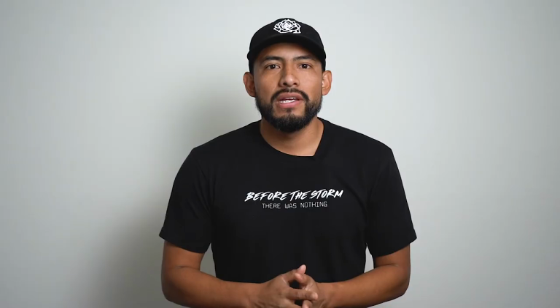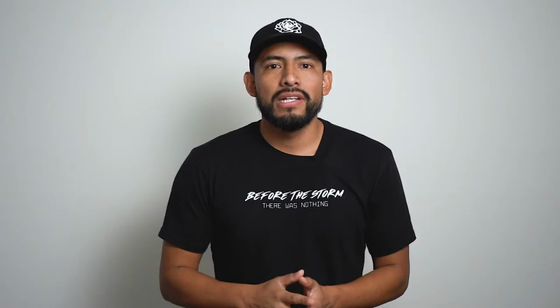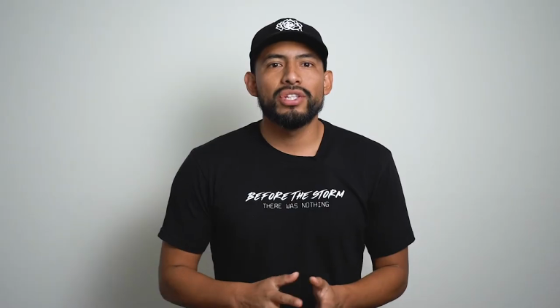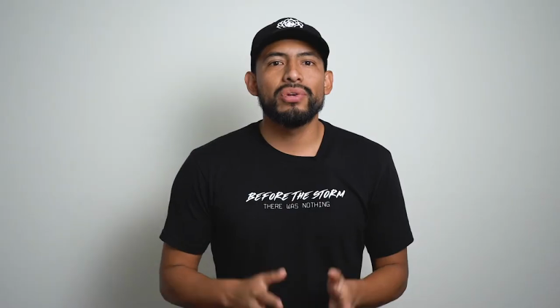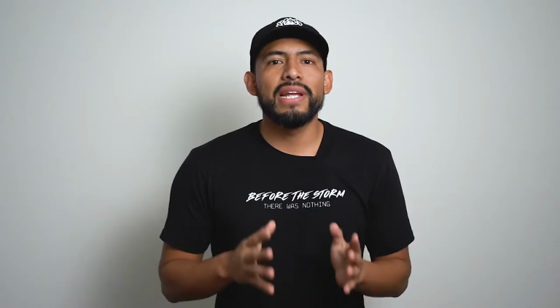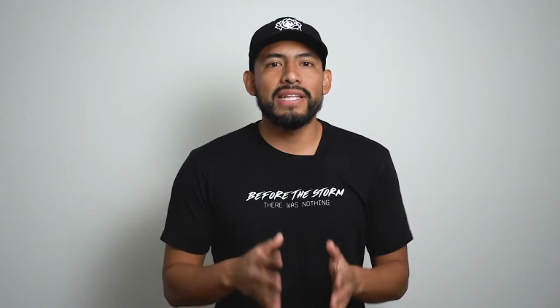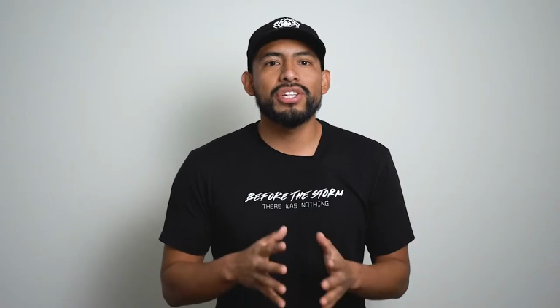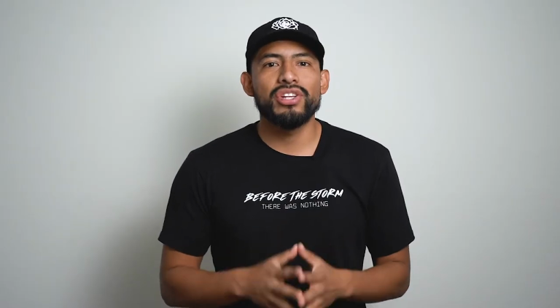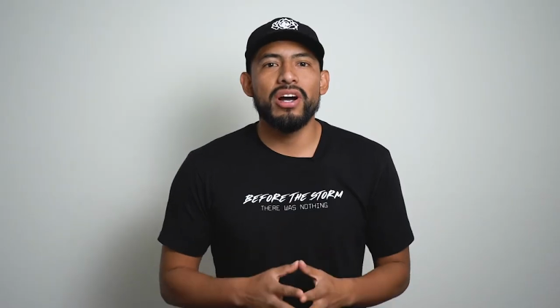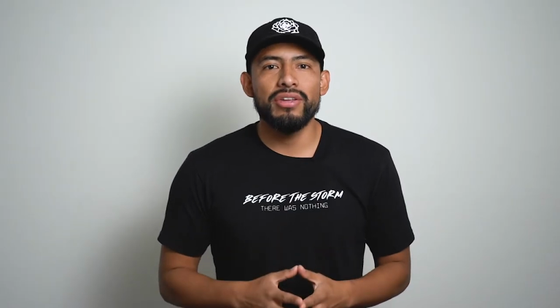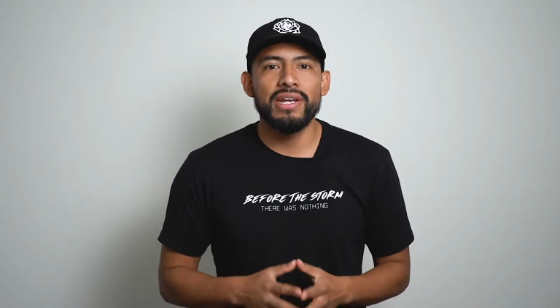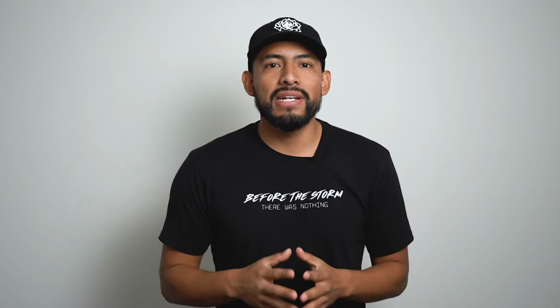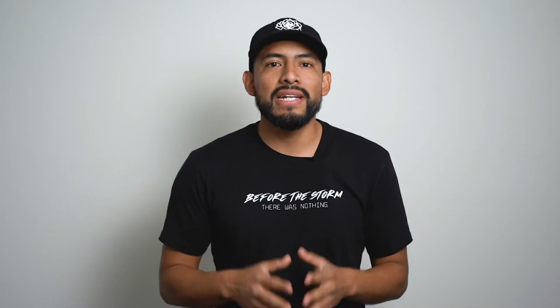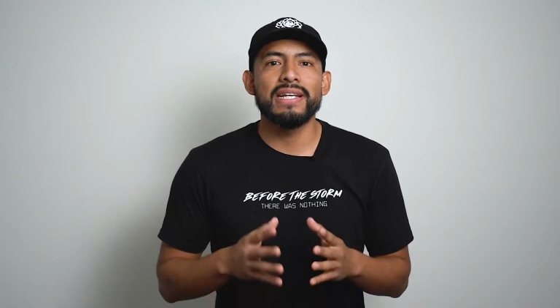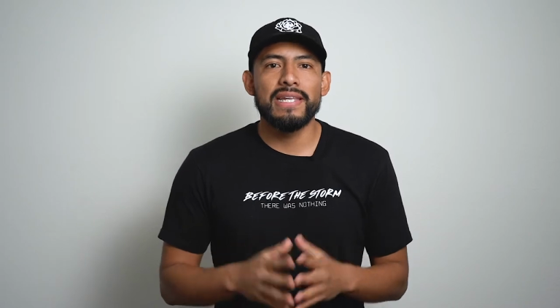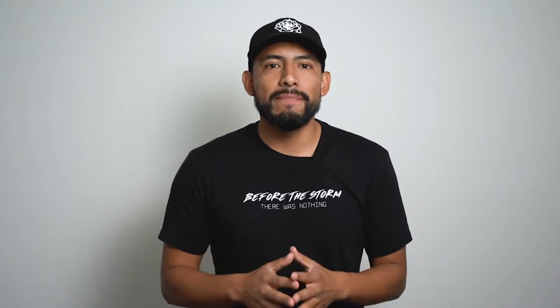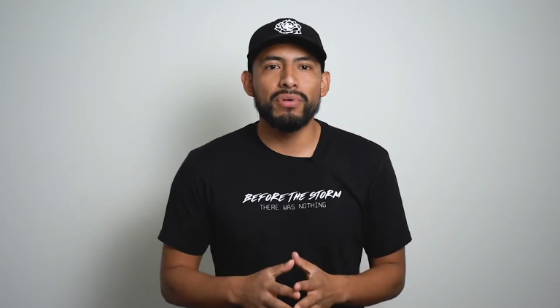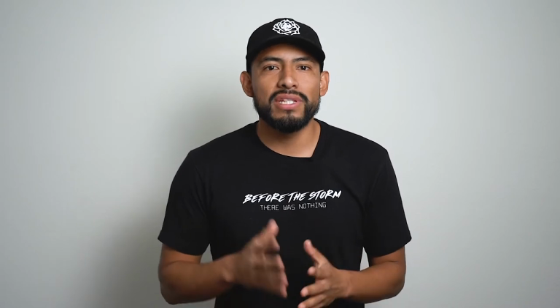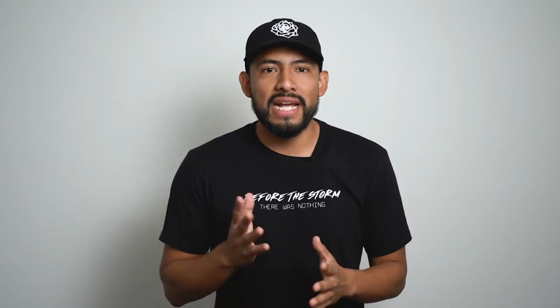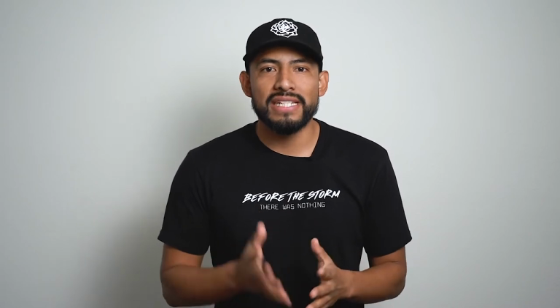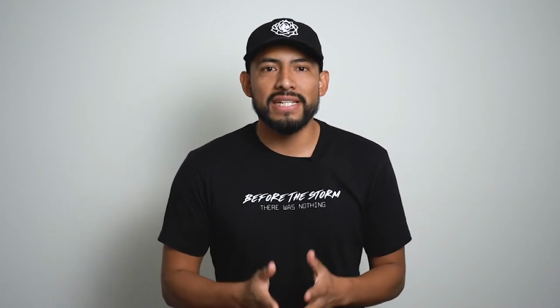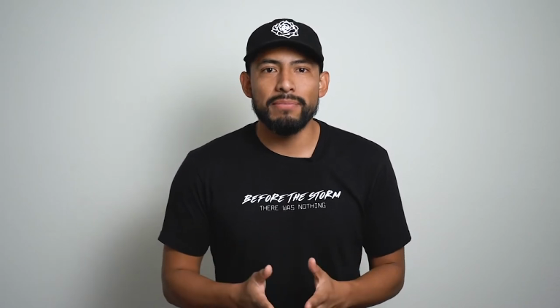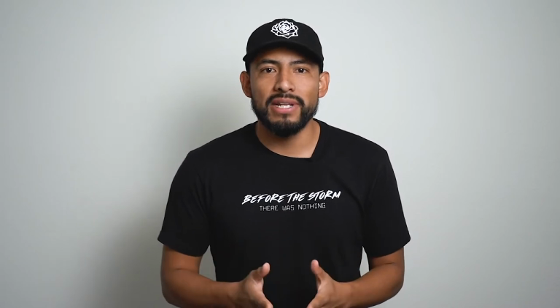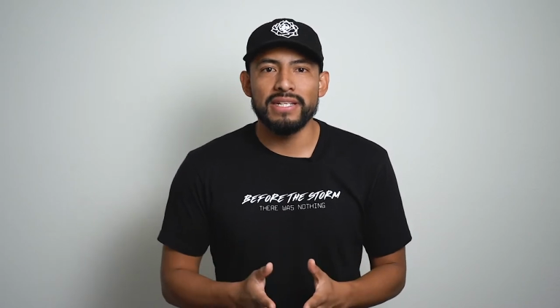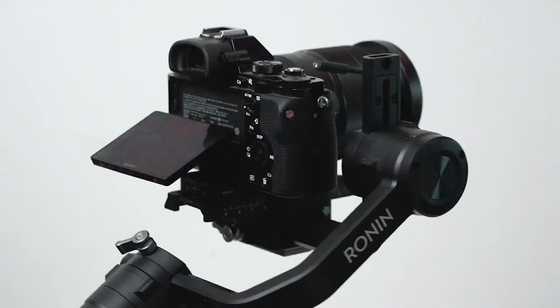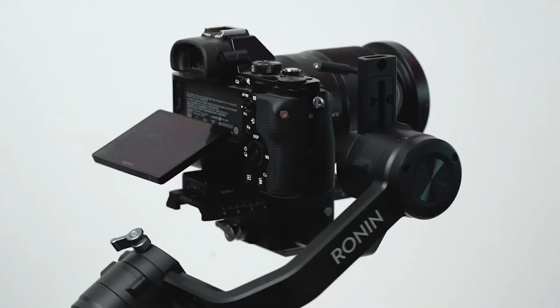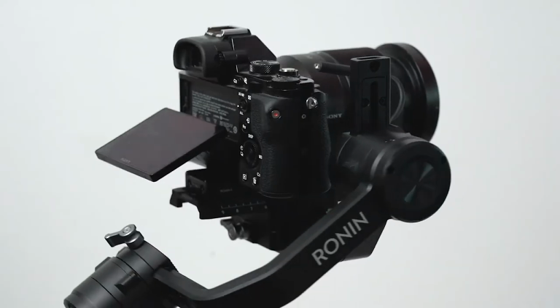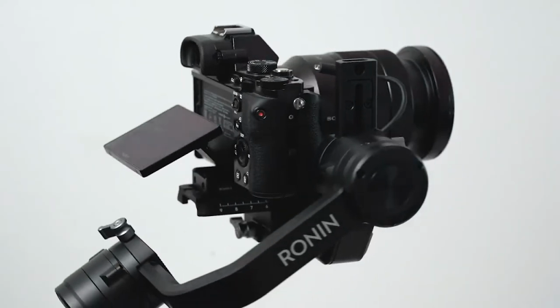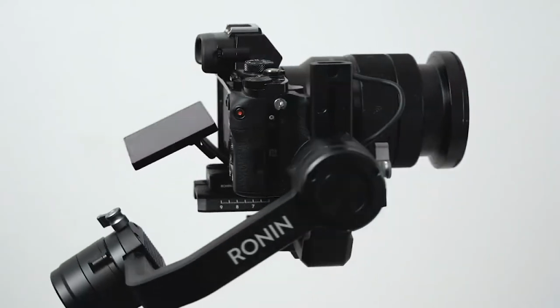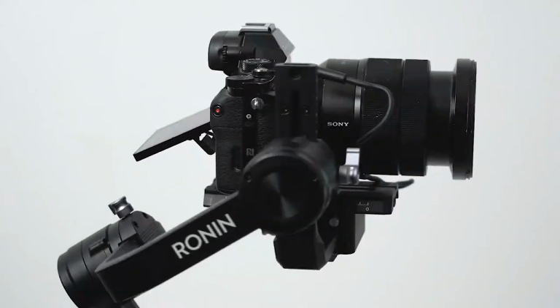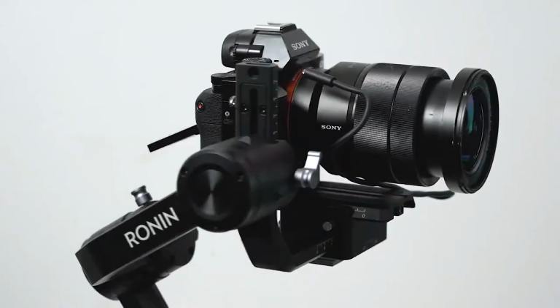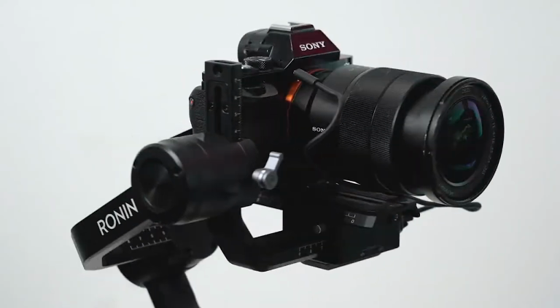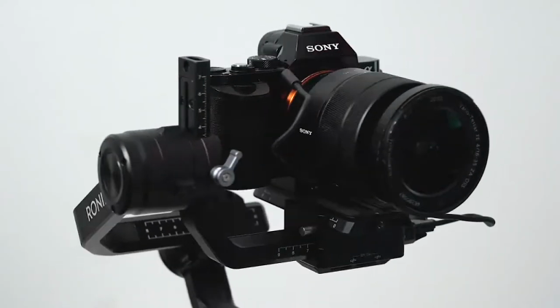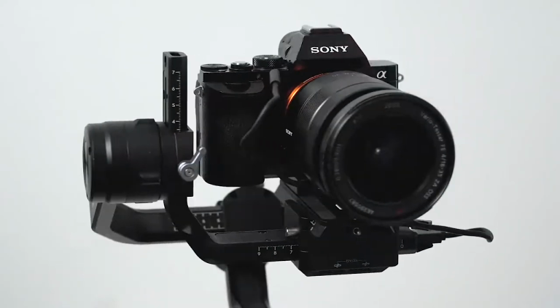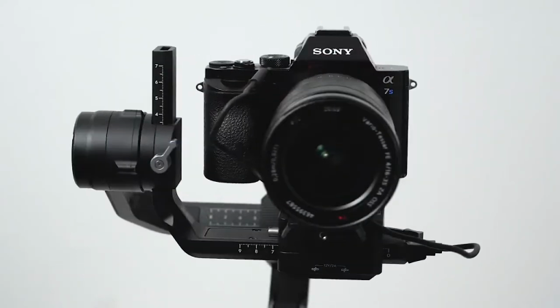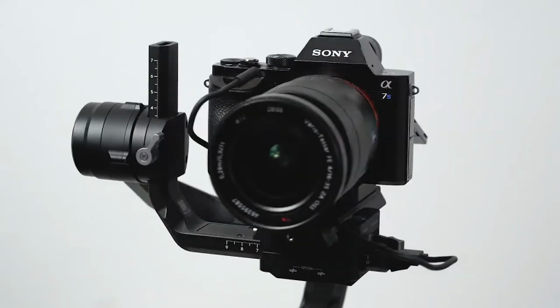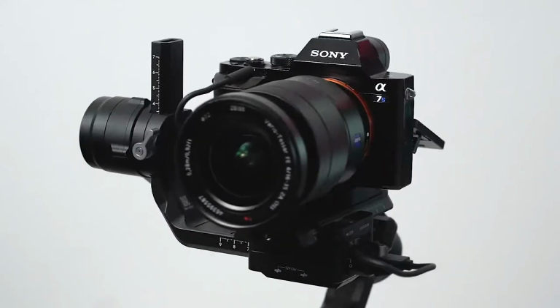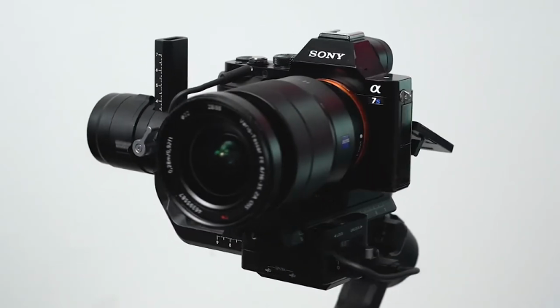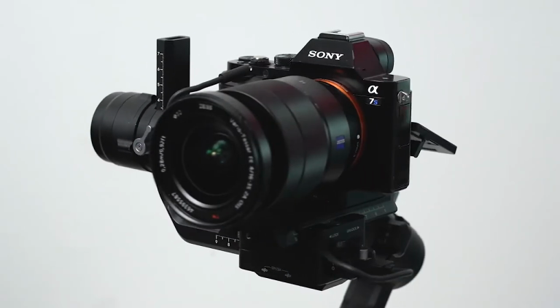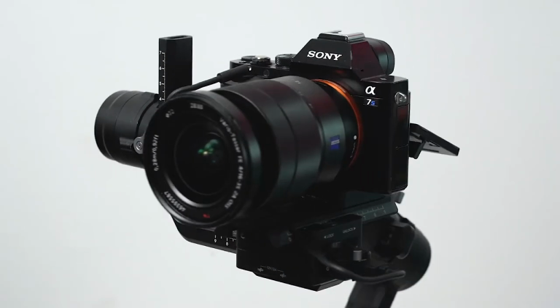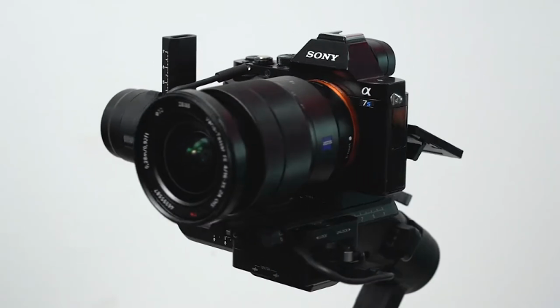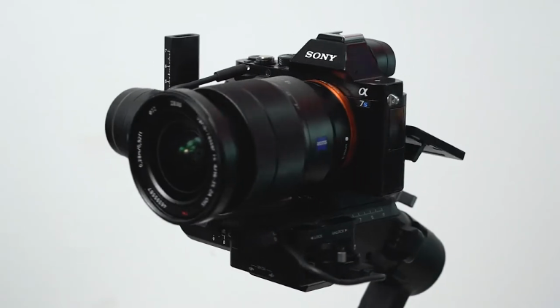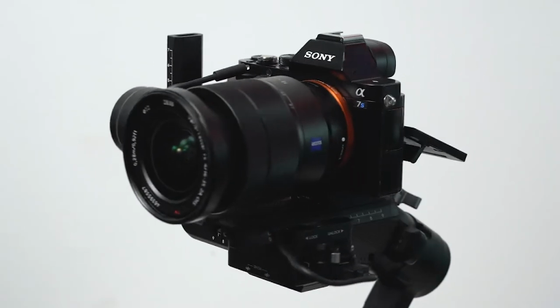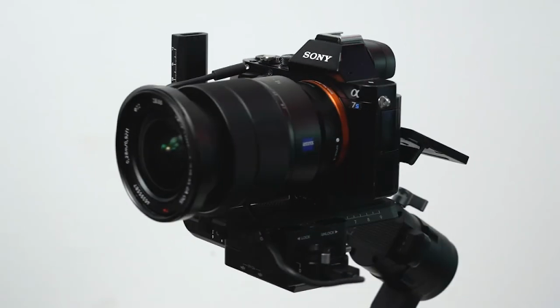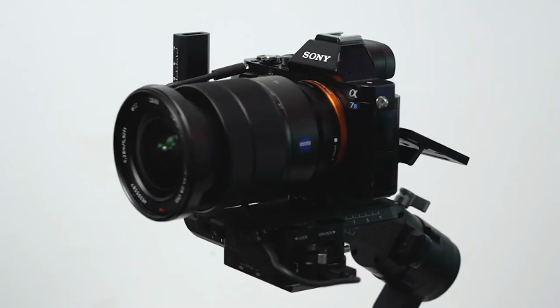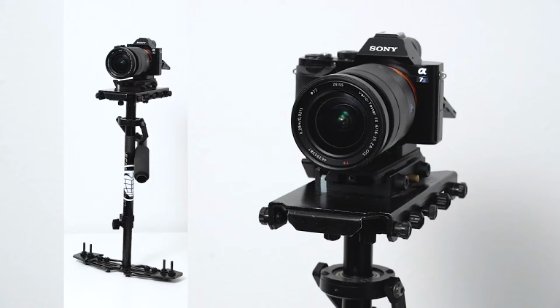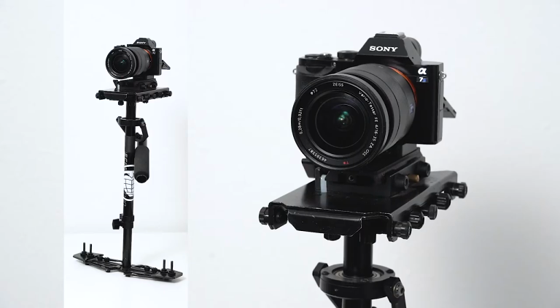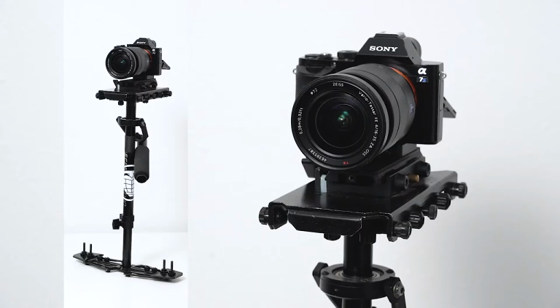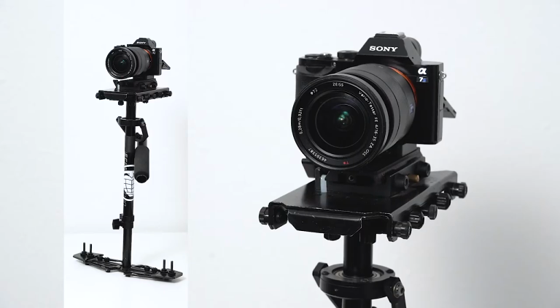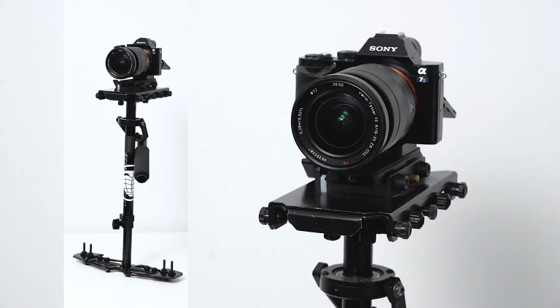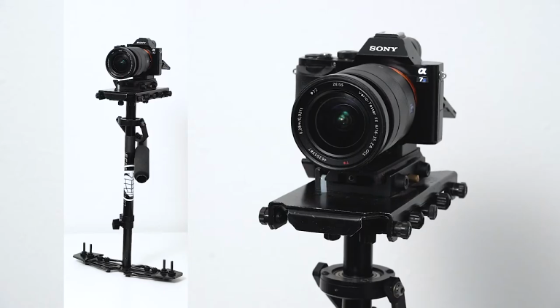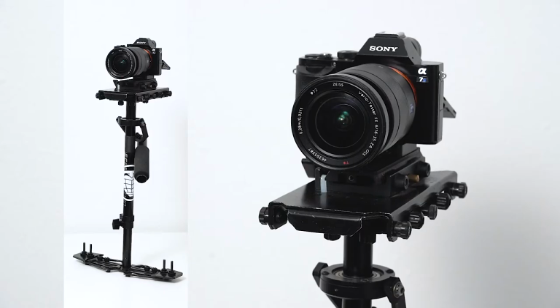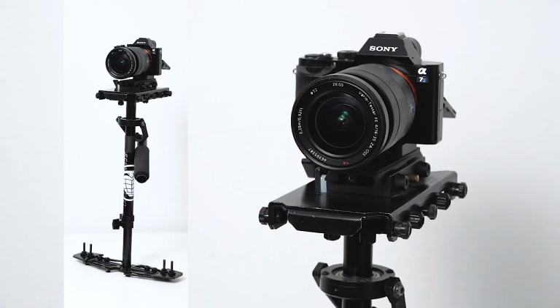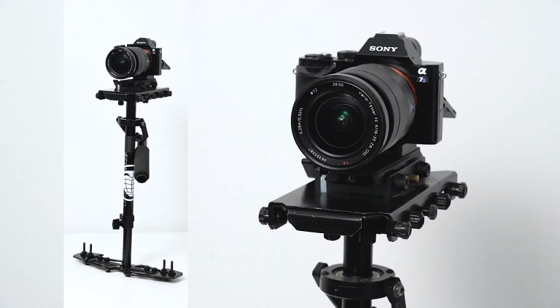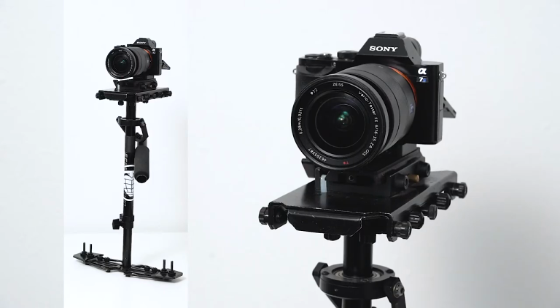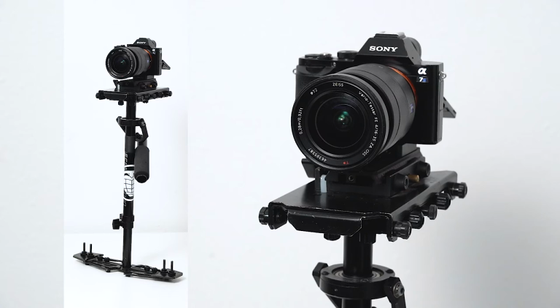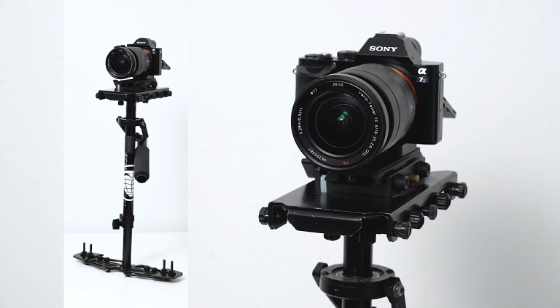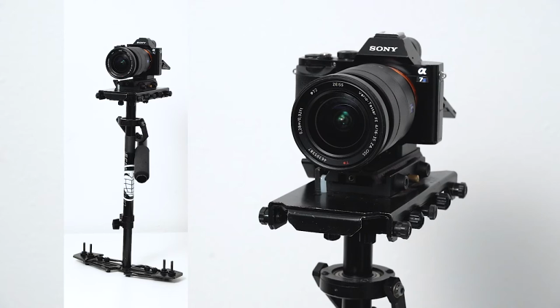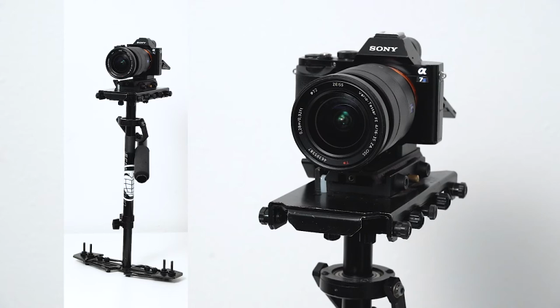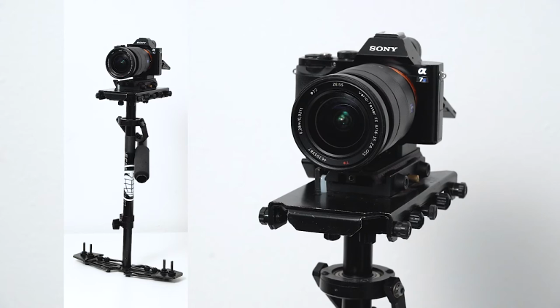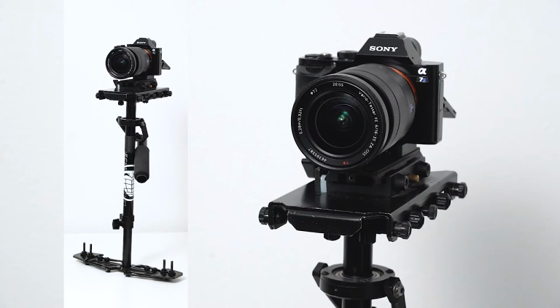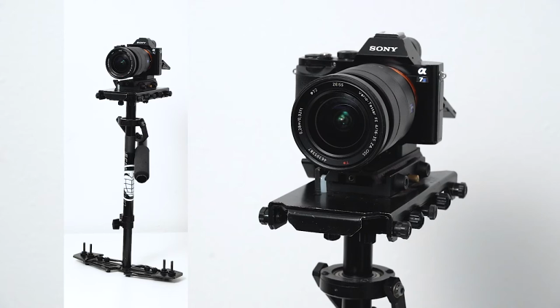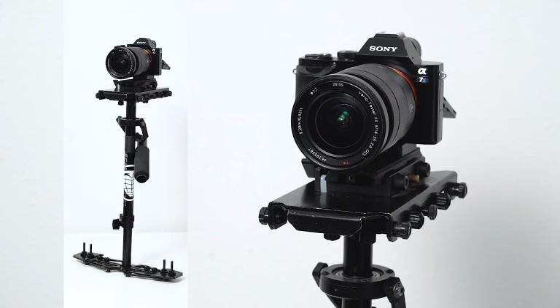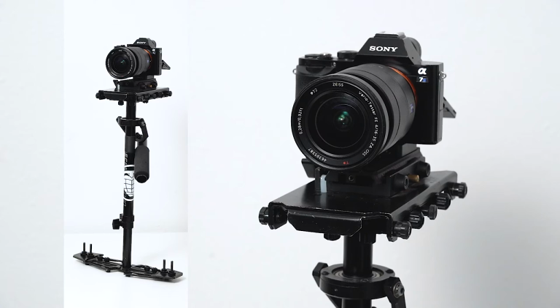So to get this shot, you're going to need a gimbal or stabilizer. I like to use my DJI Ronin-S, but sometimes I do use my Glidecam HD 2000.